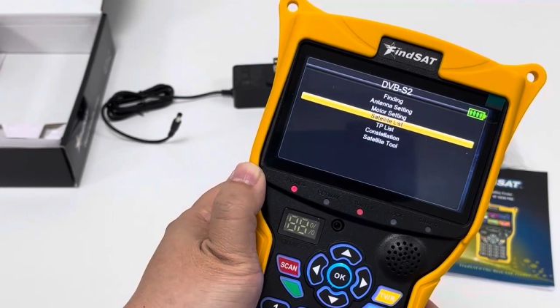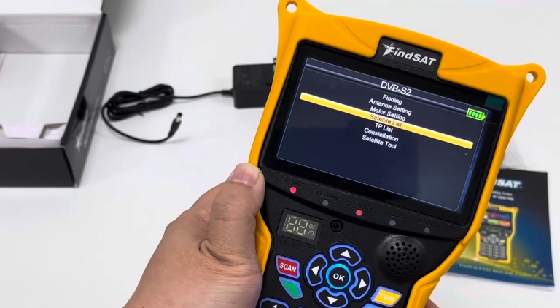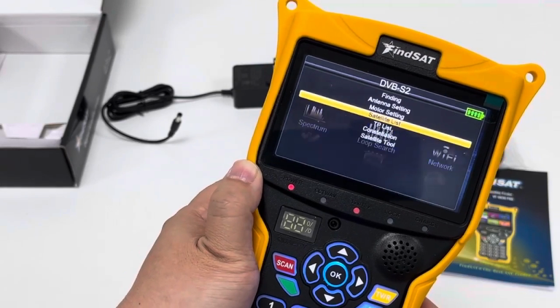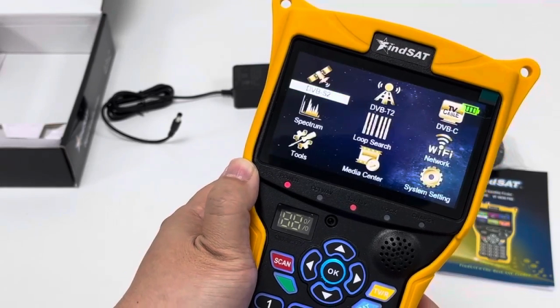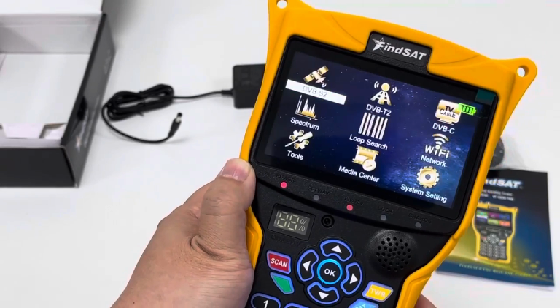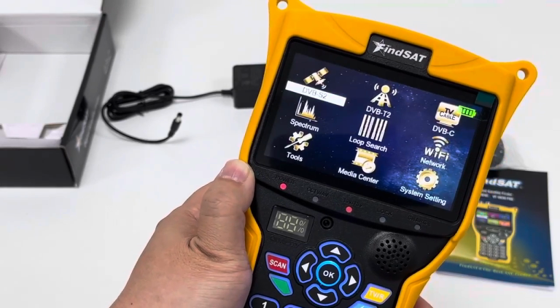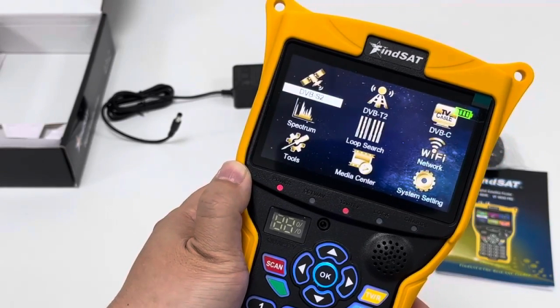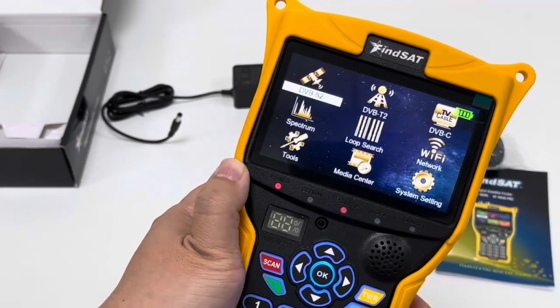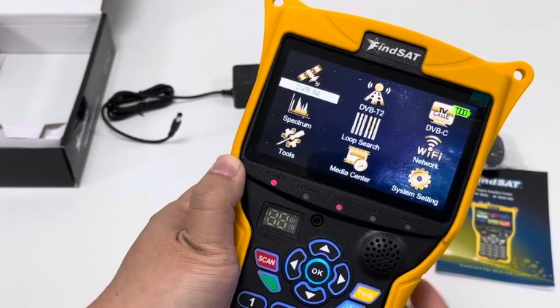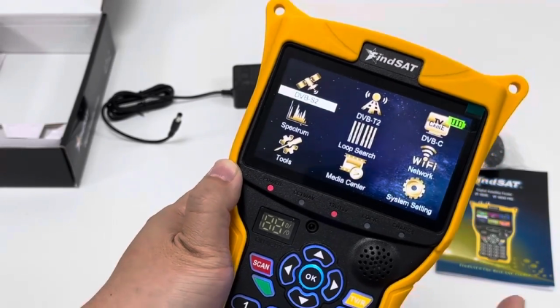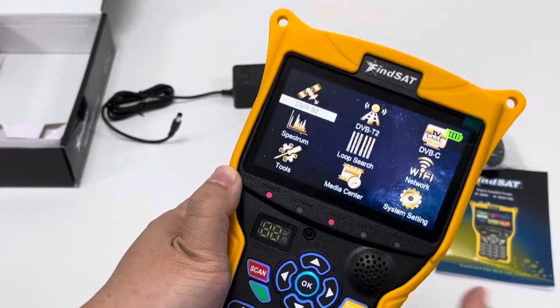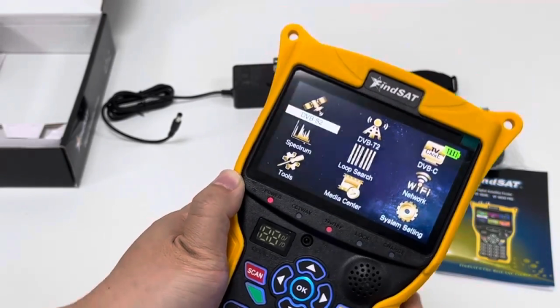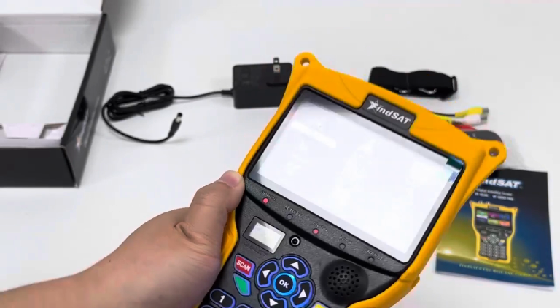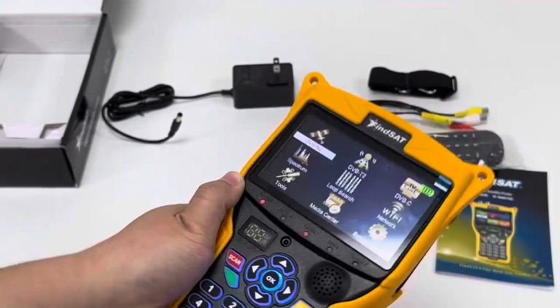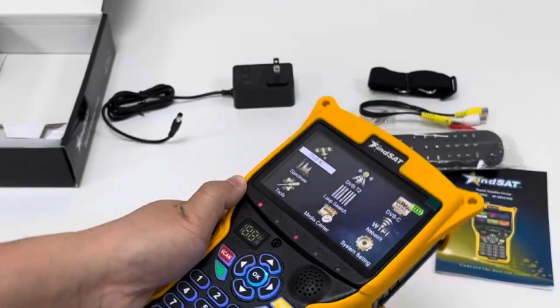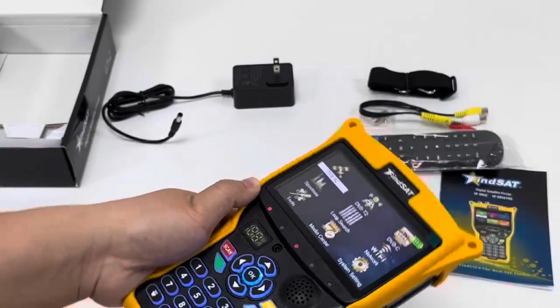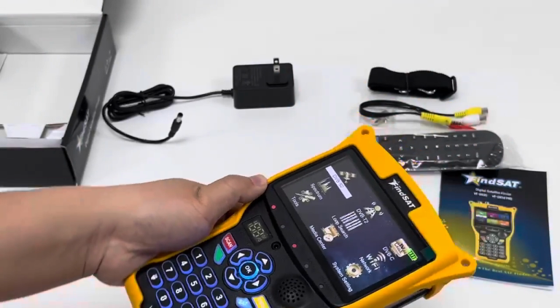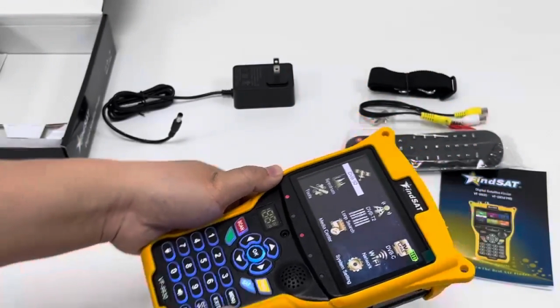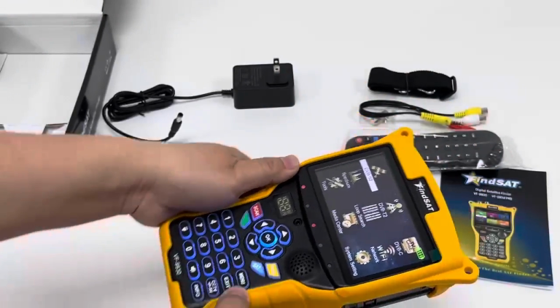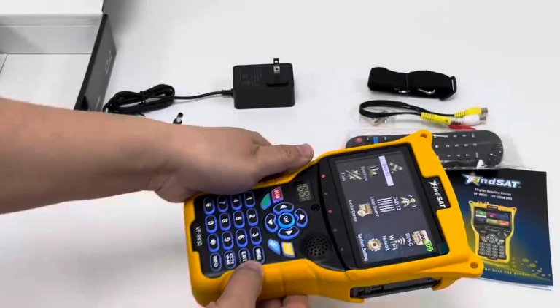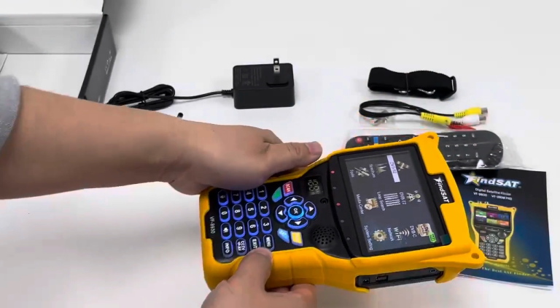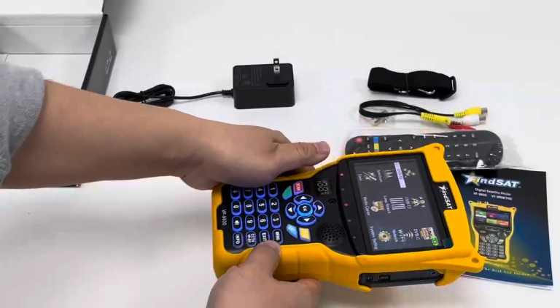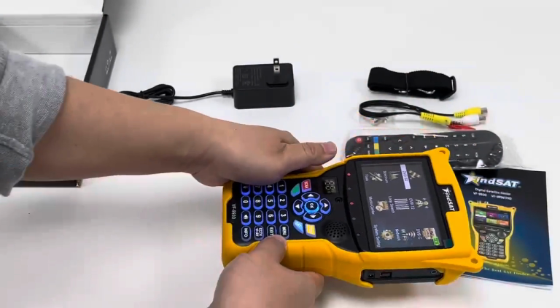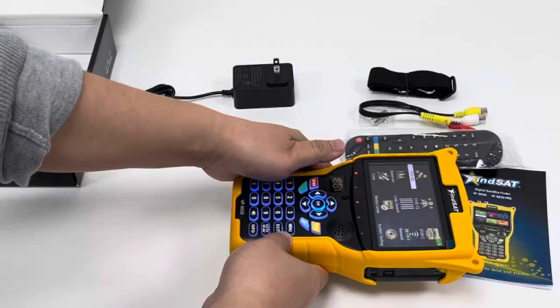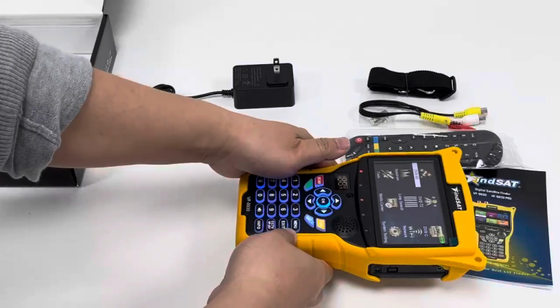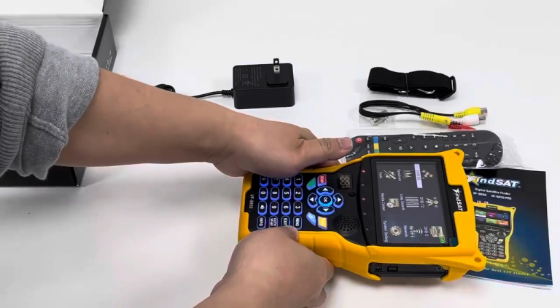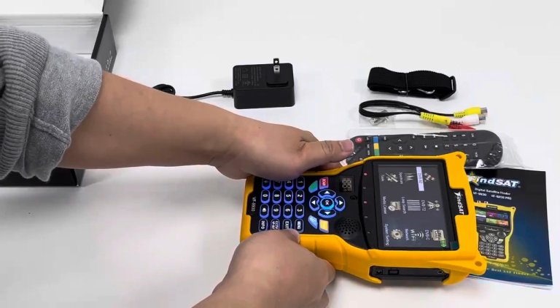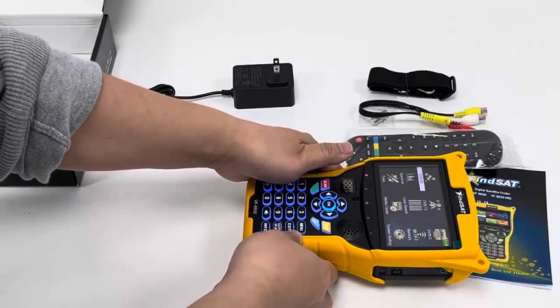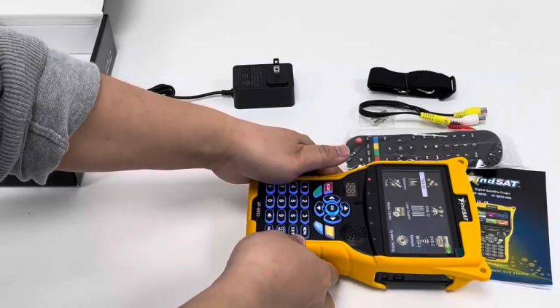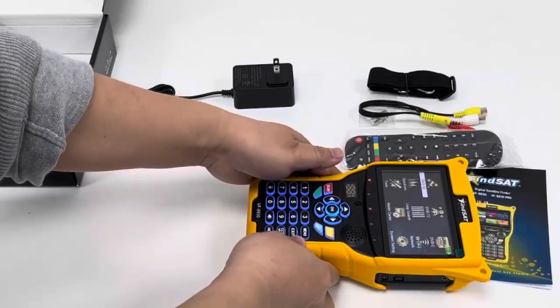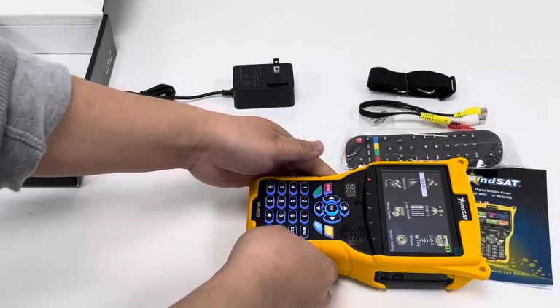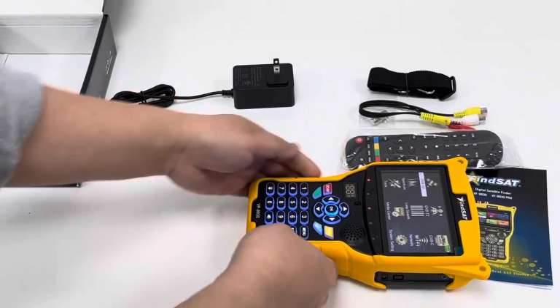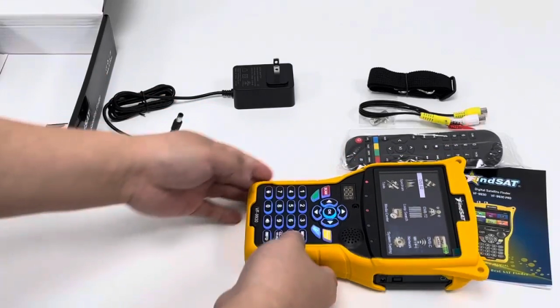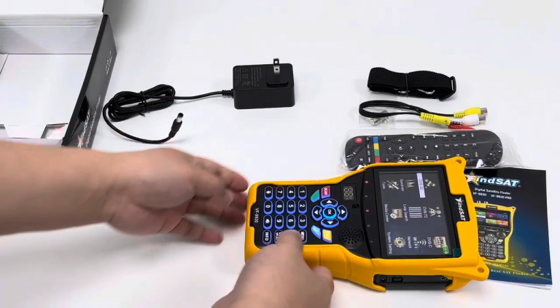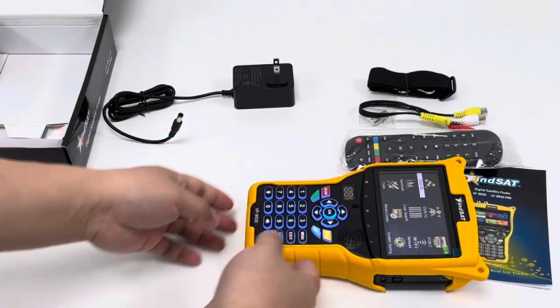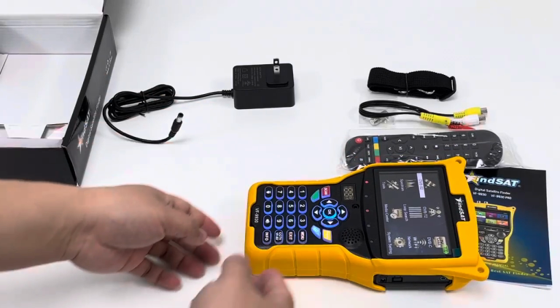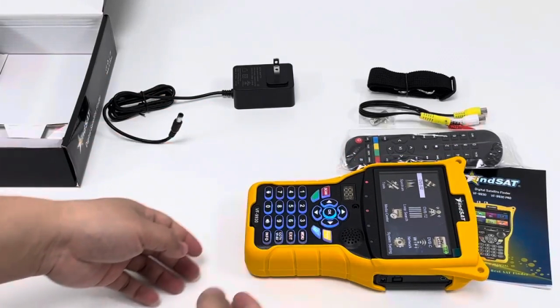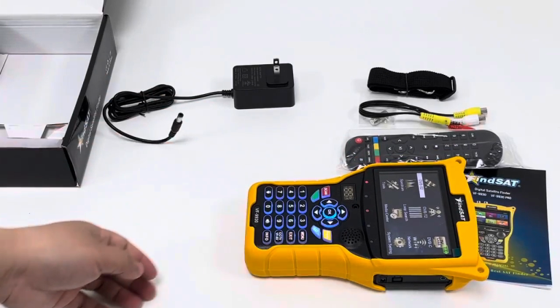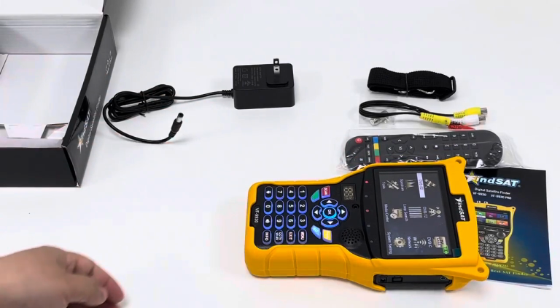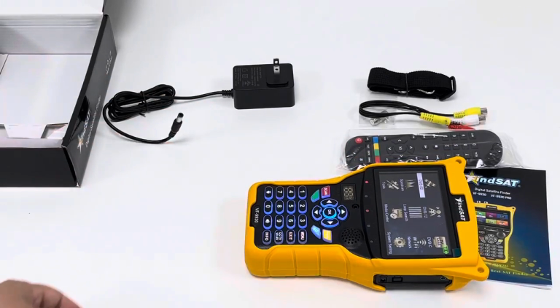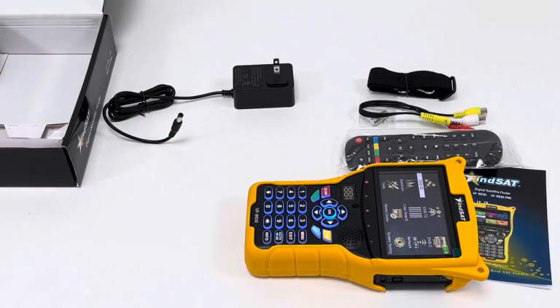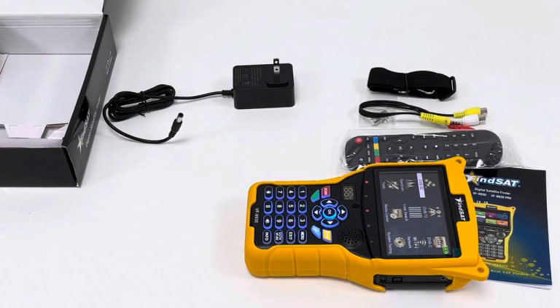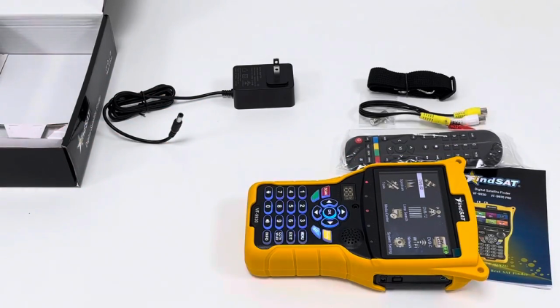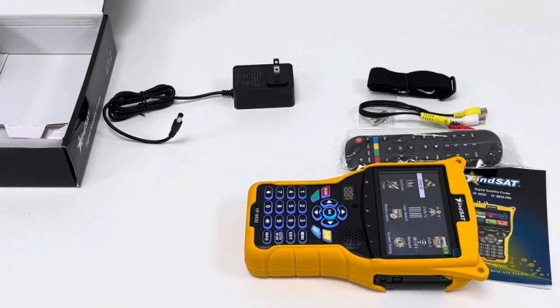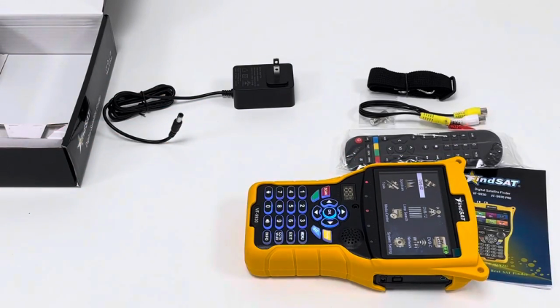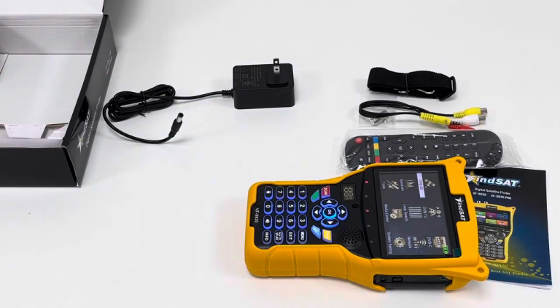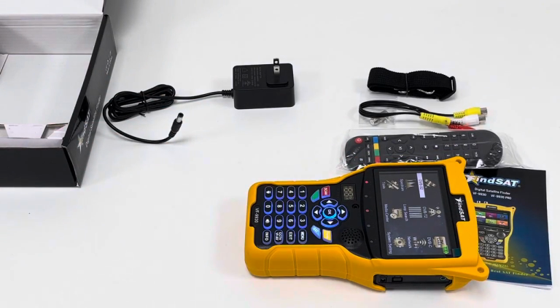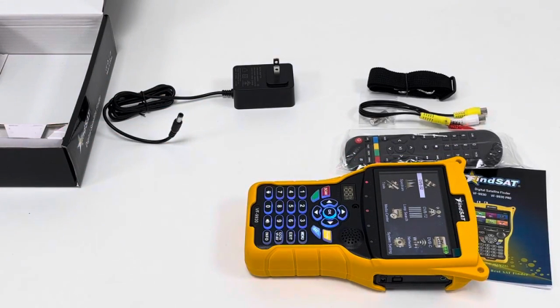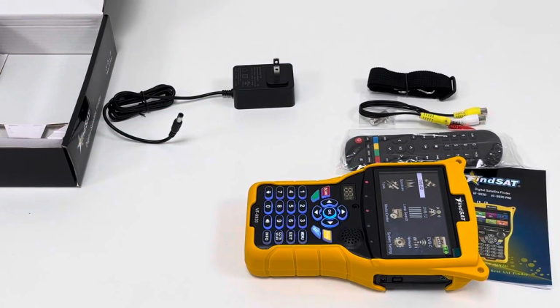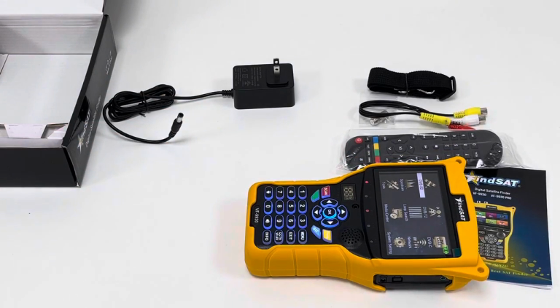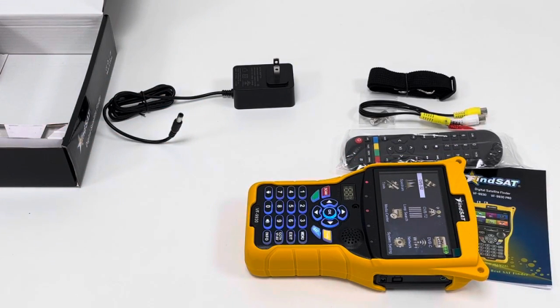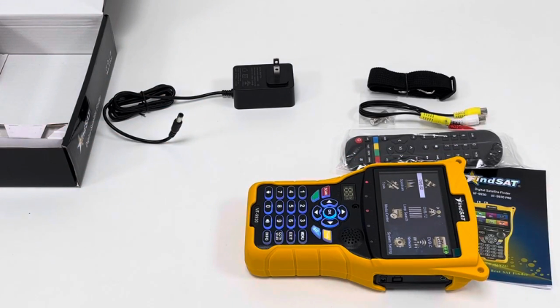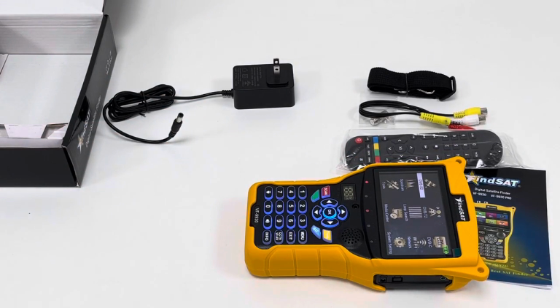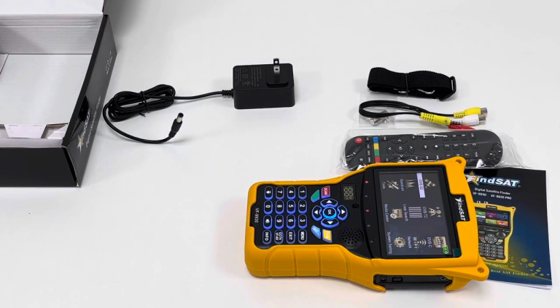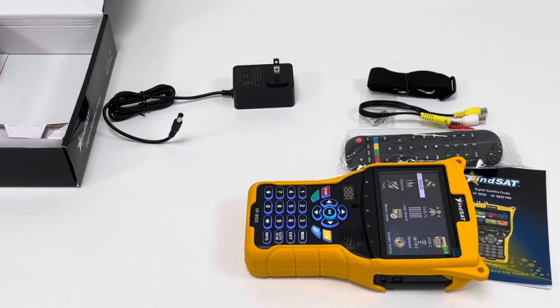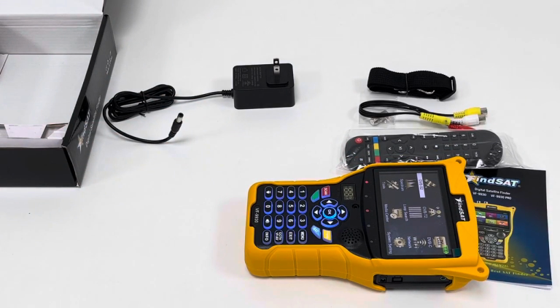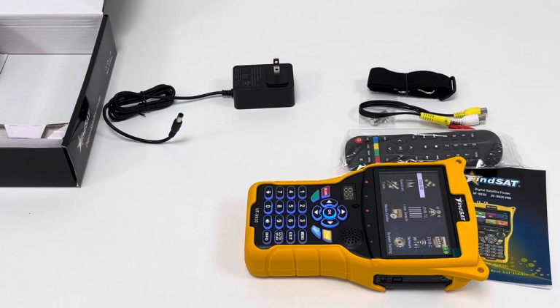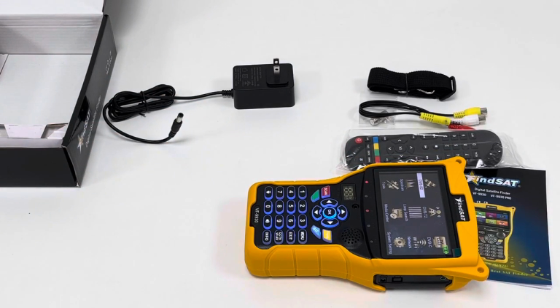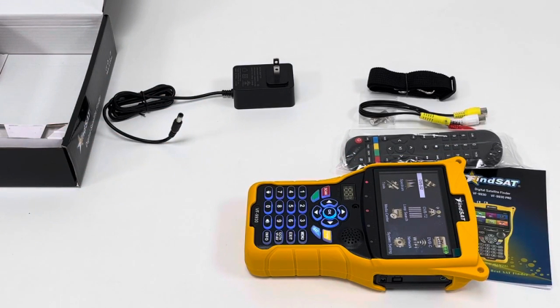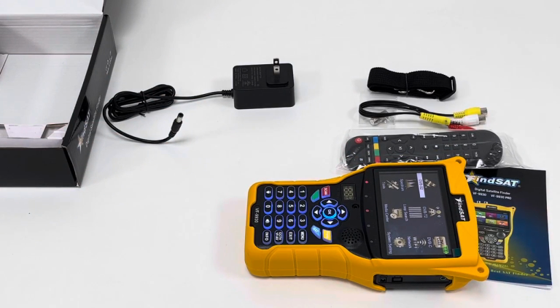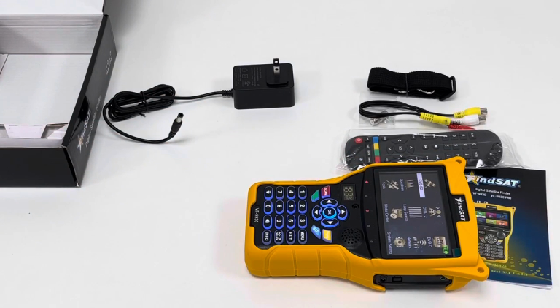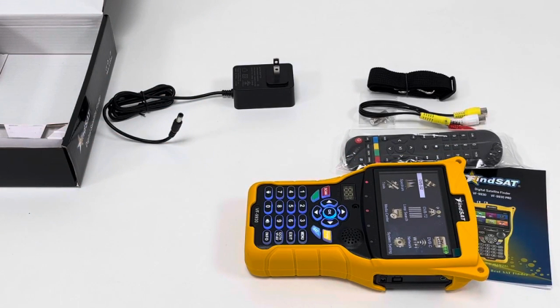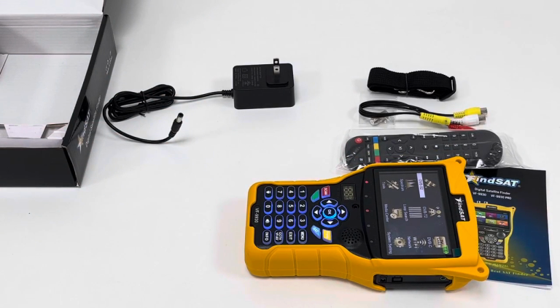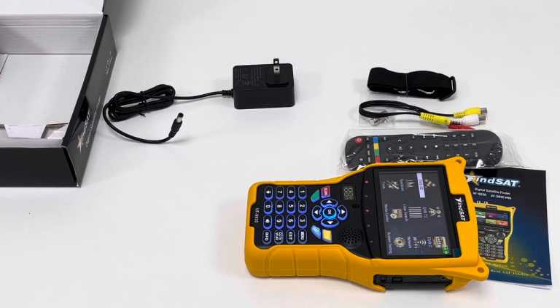So that is a rough view of this Commometer VF9930. If you are interested, you can take a further look.